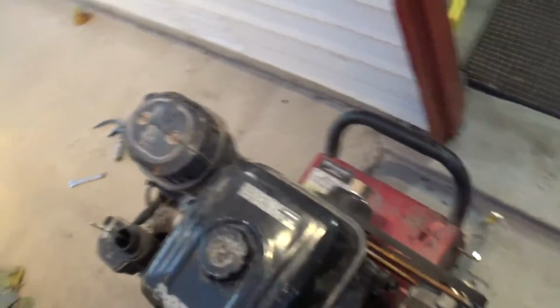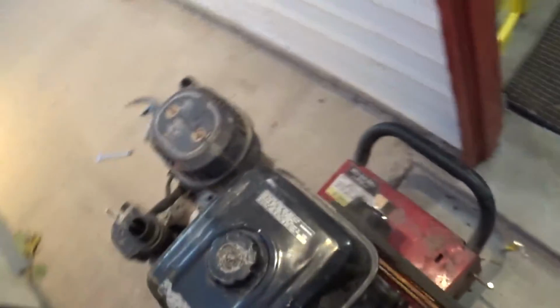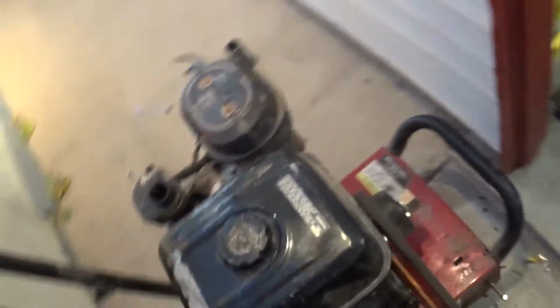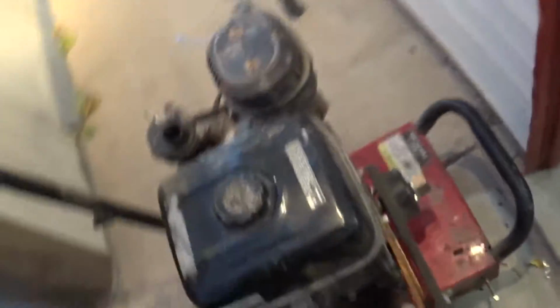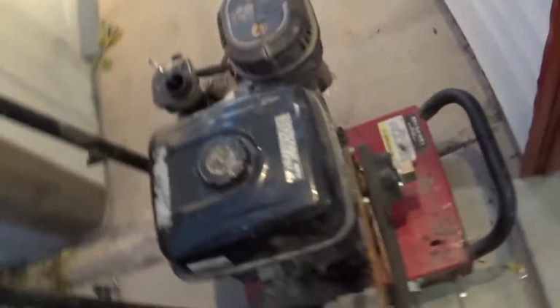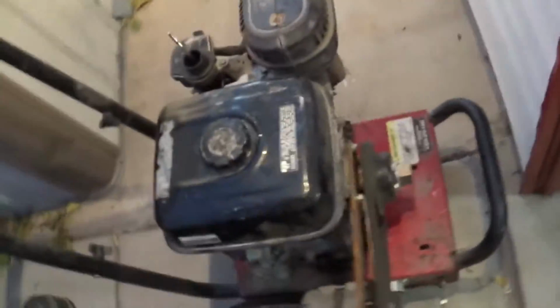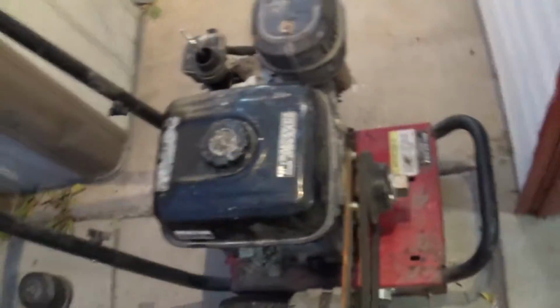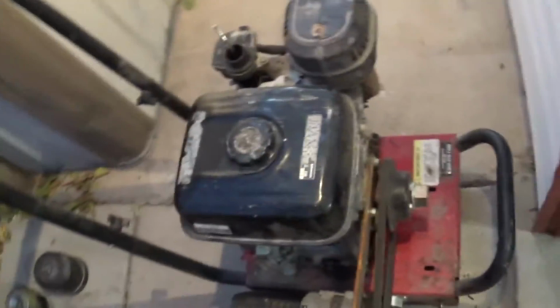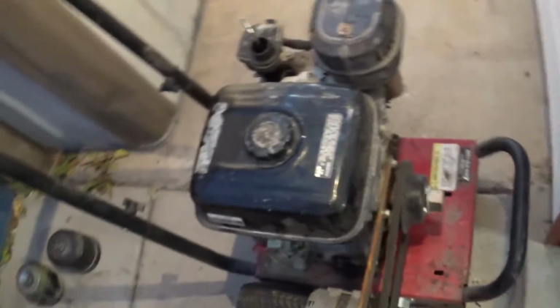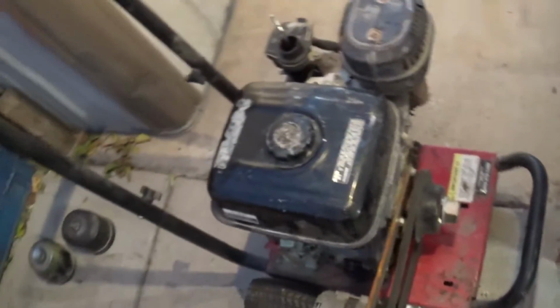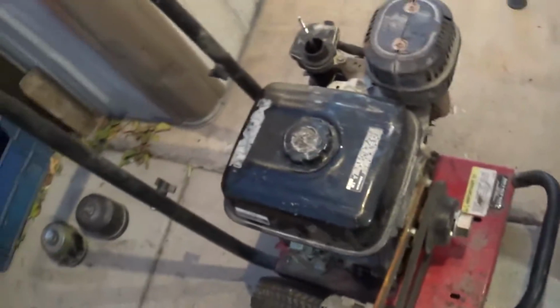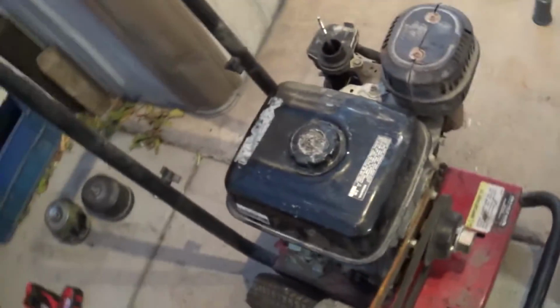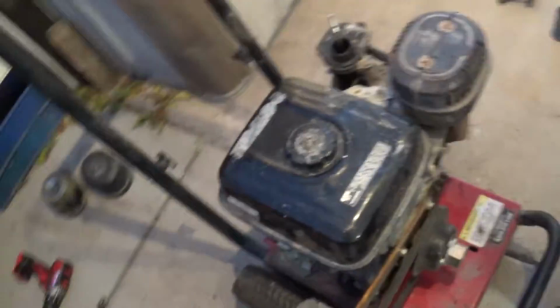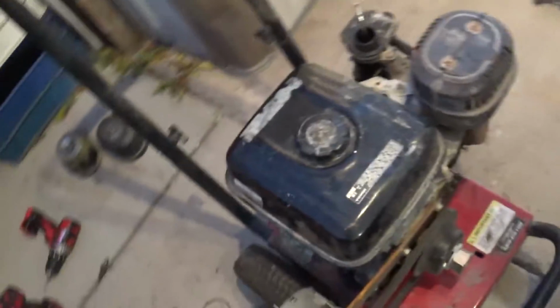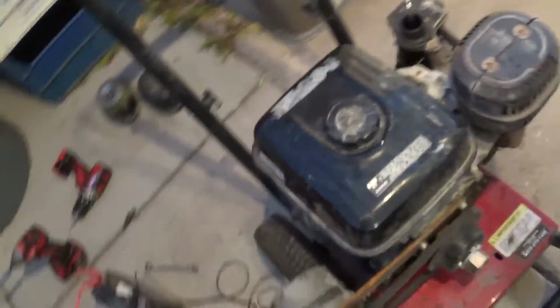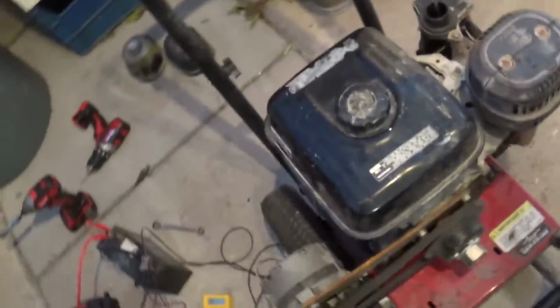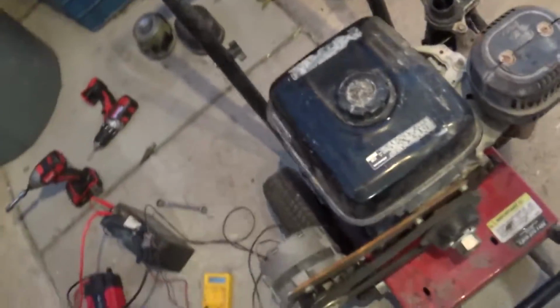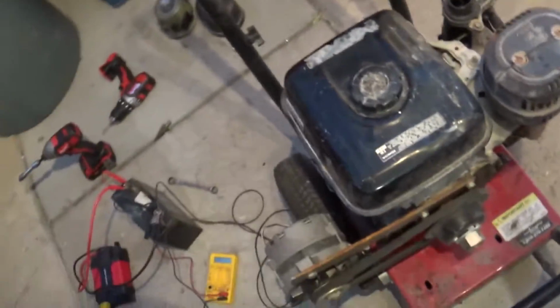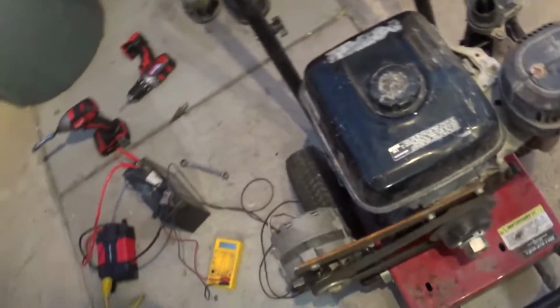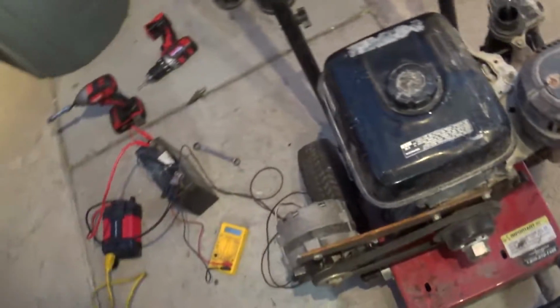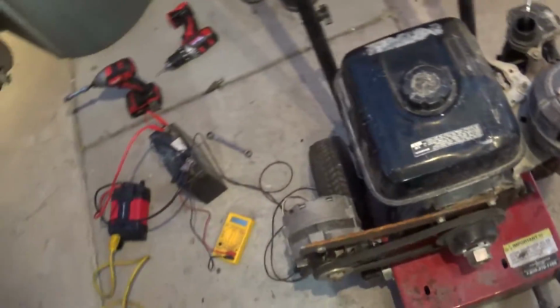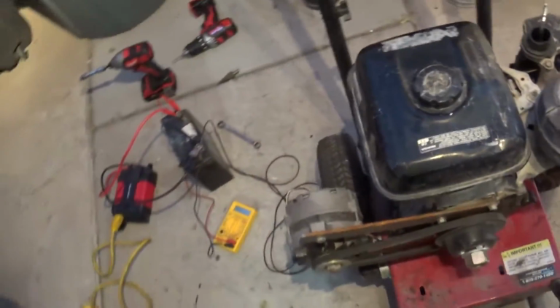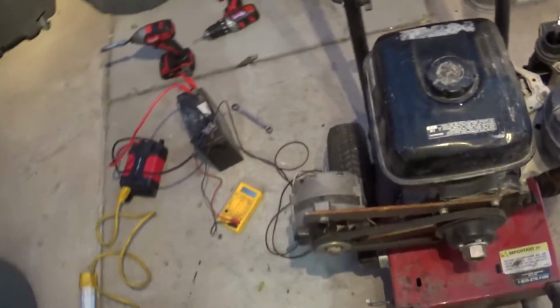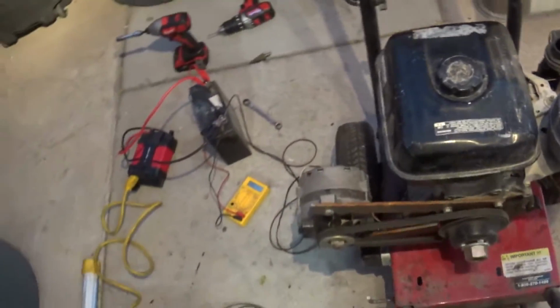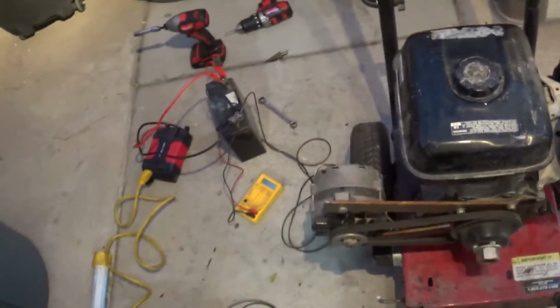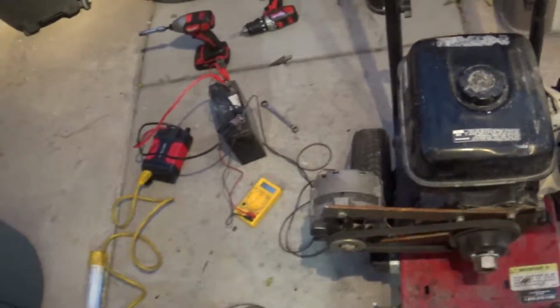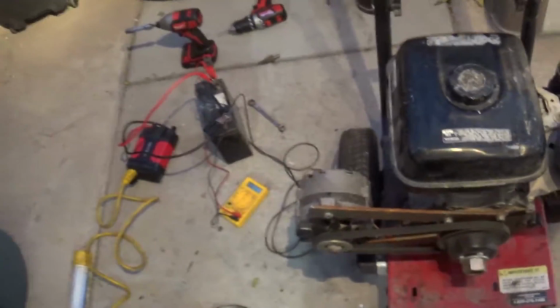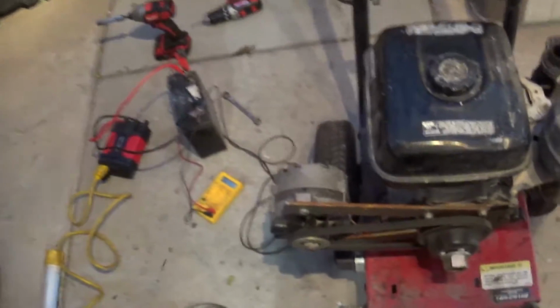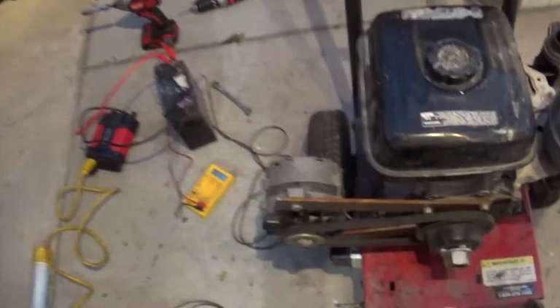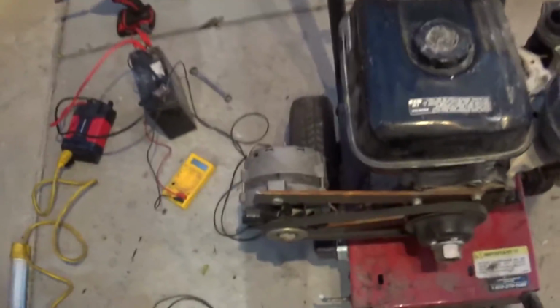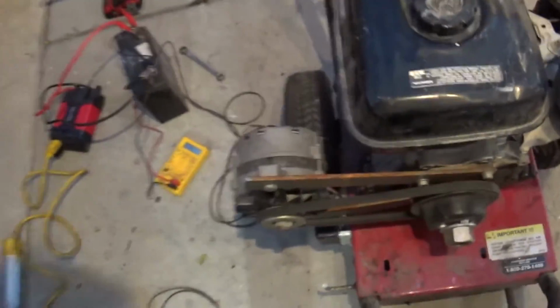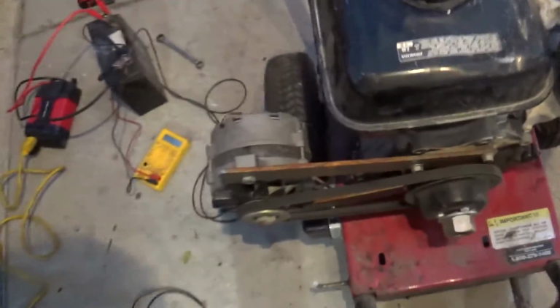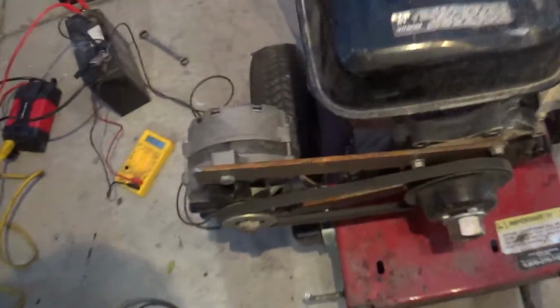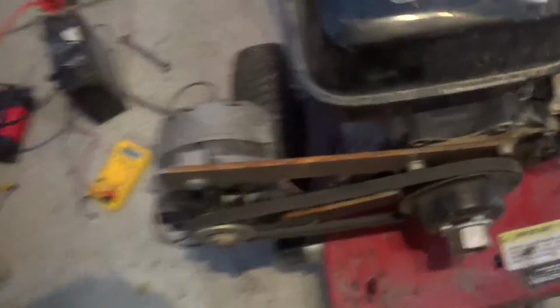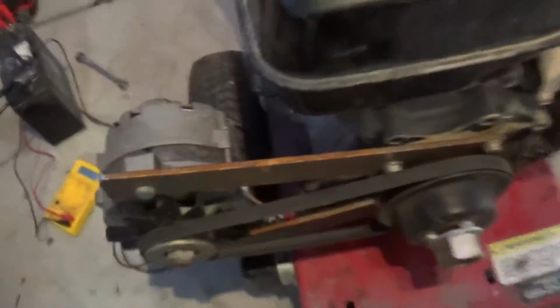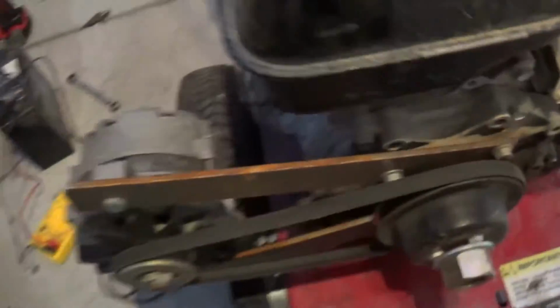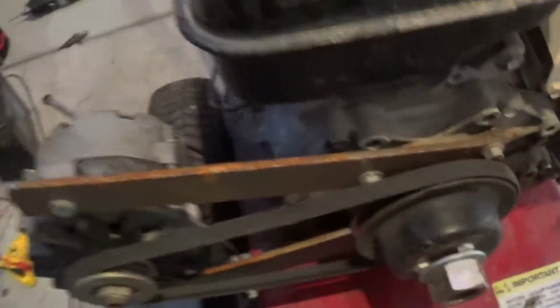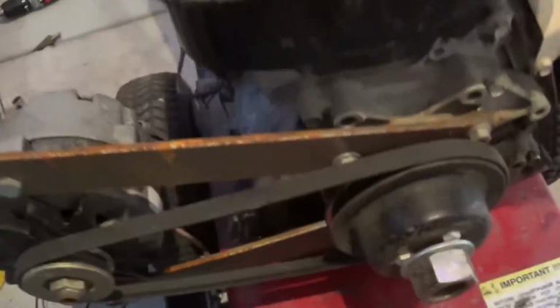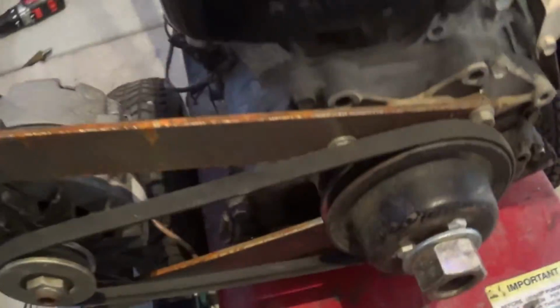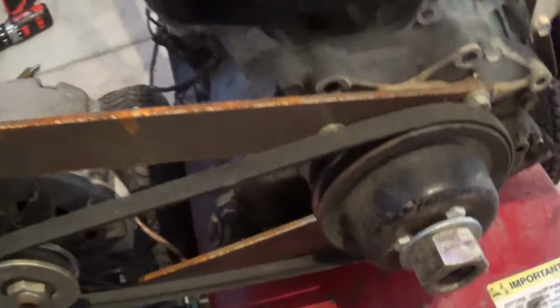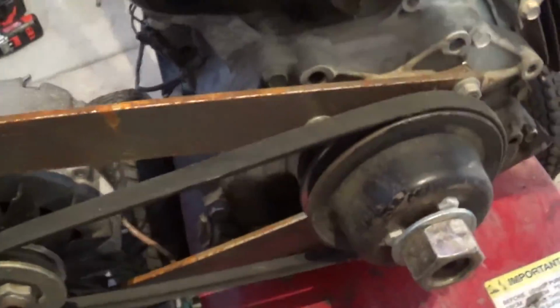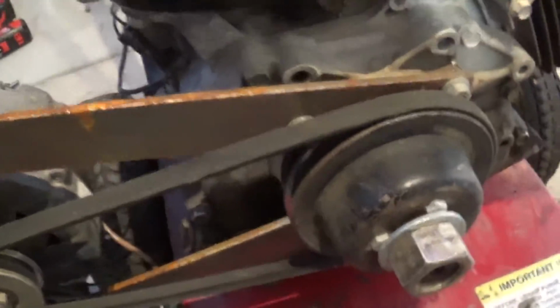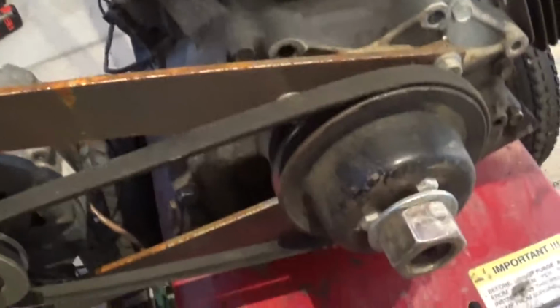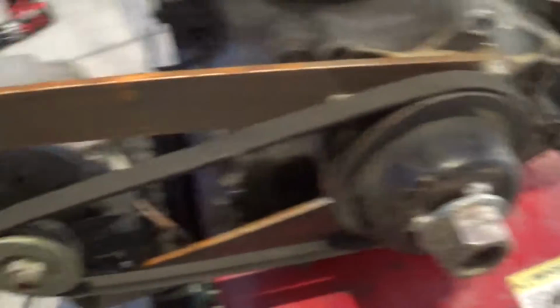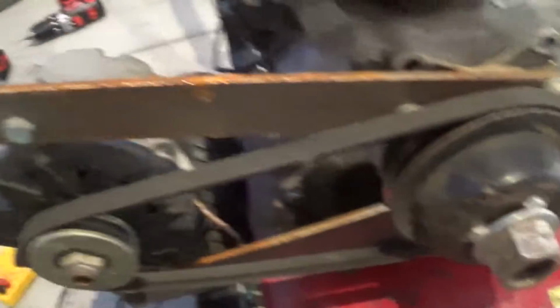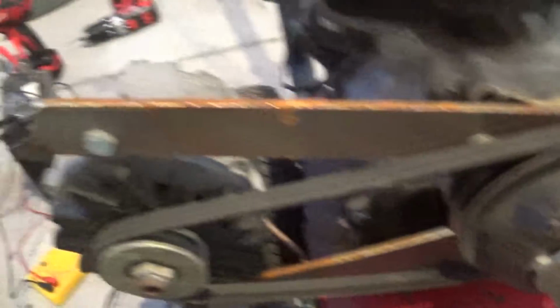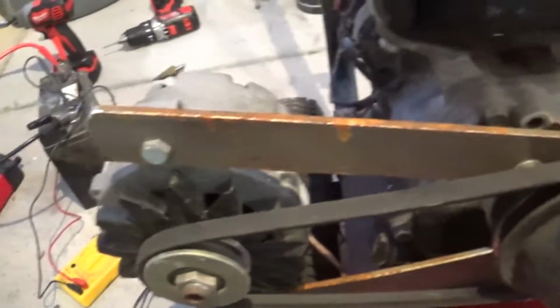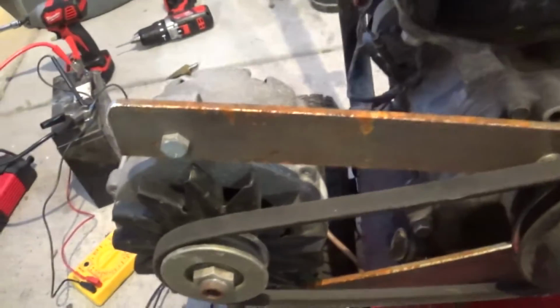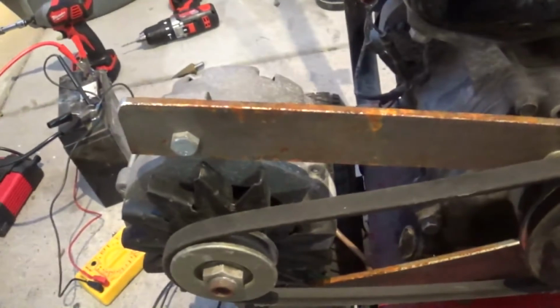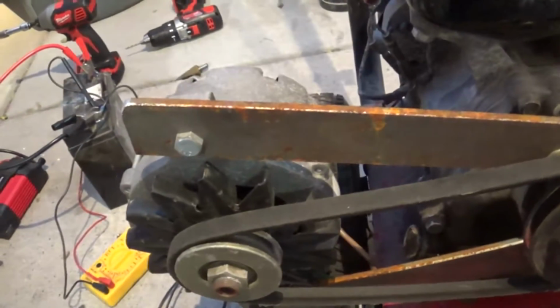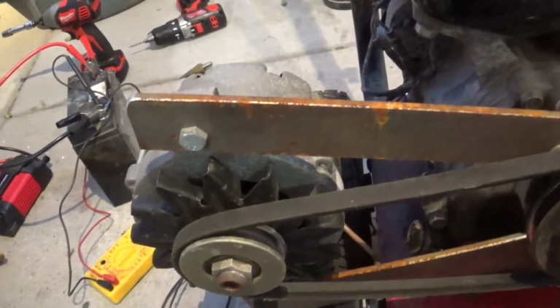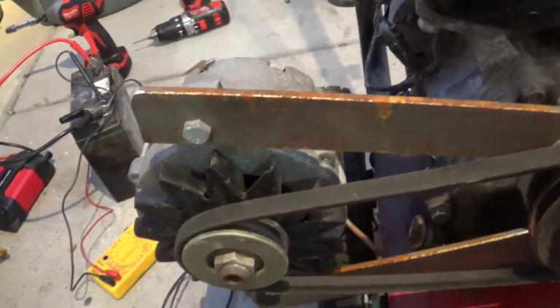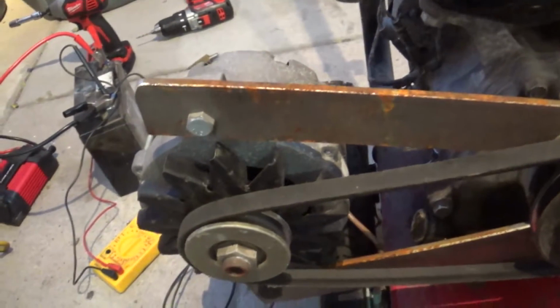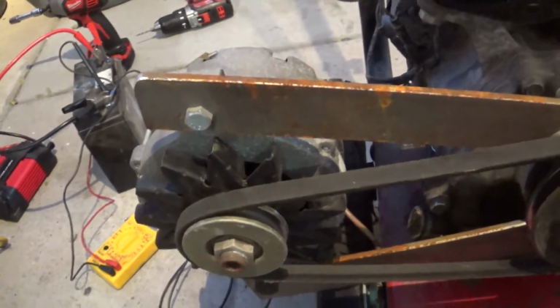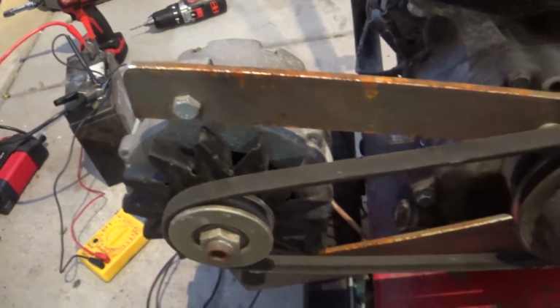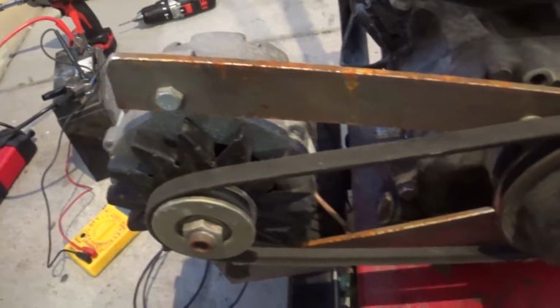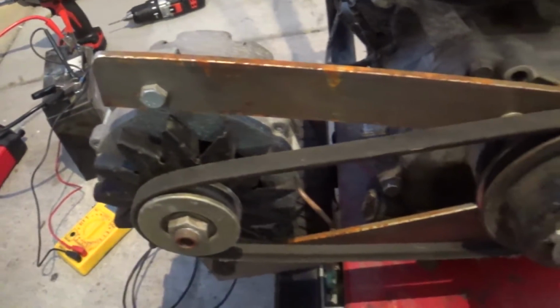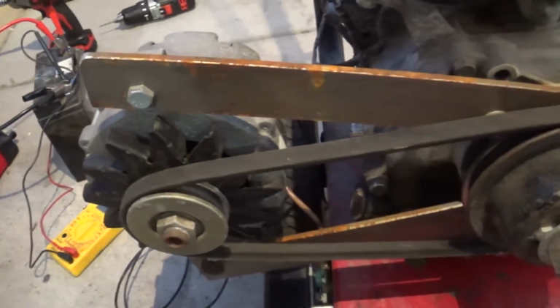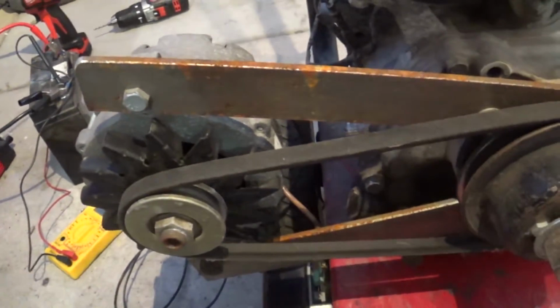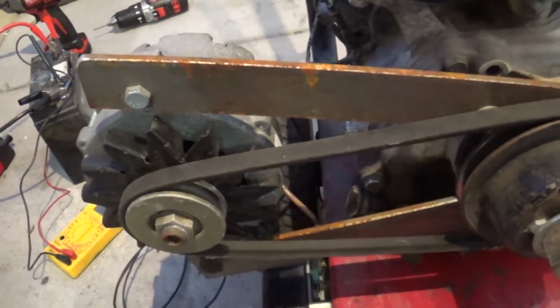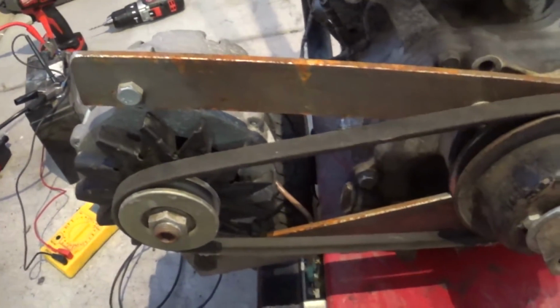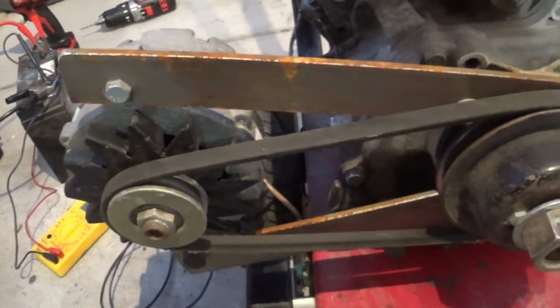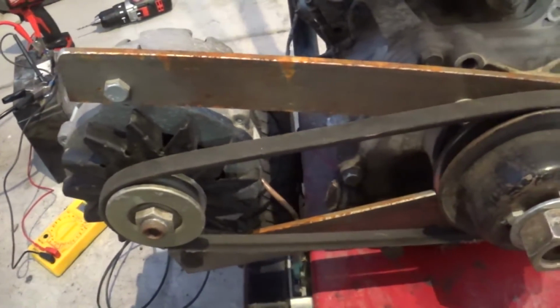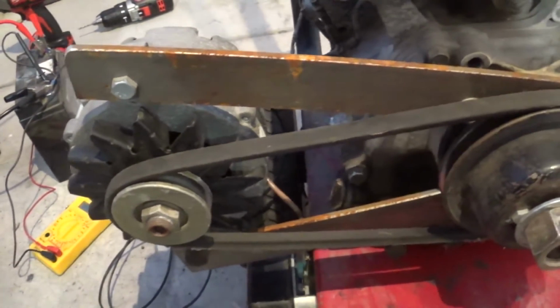I took some quarter inch flat bar and mounted the alternator to it like that.